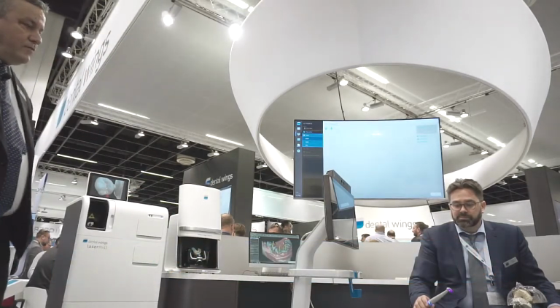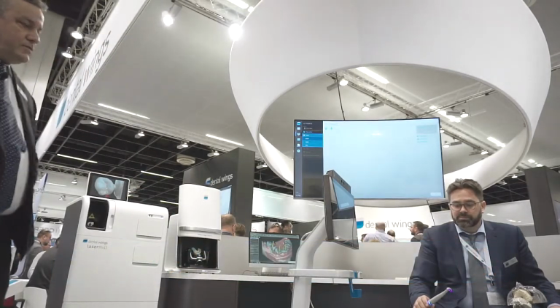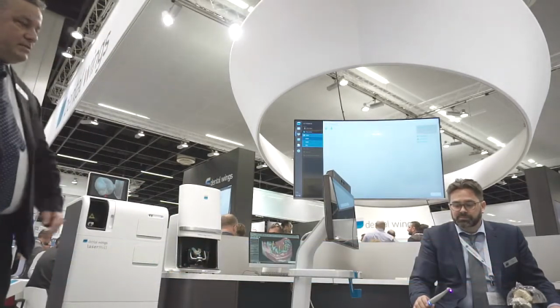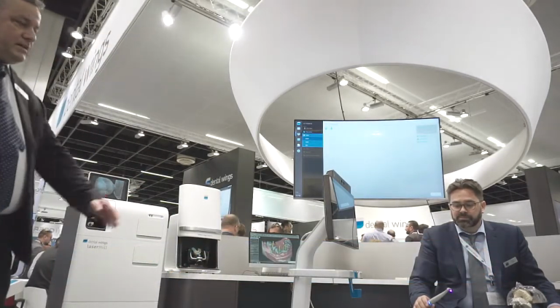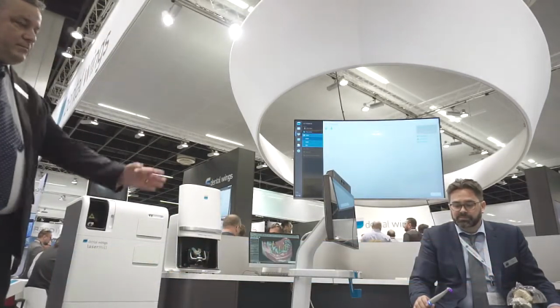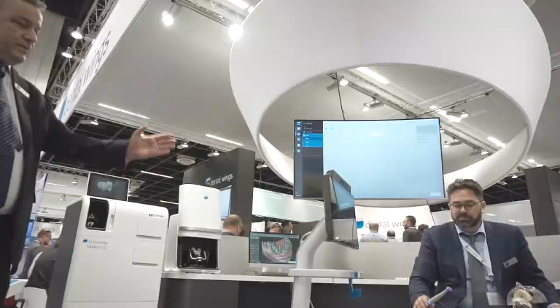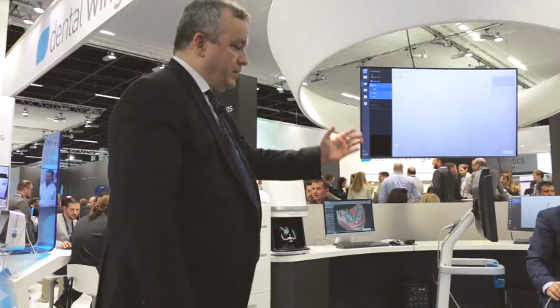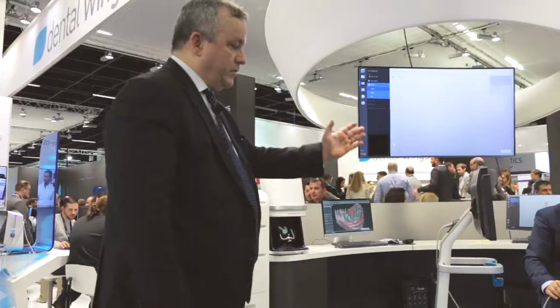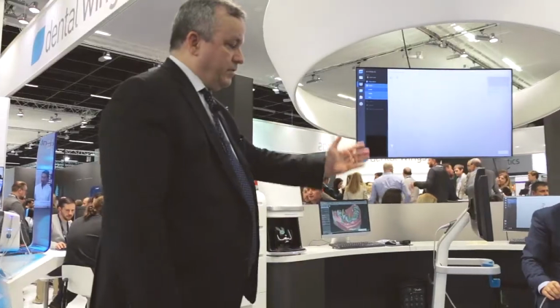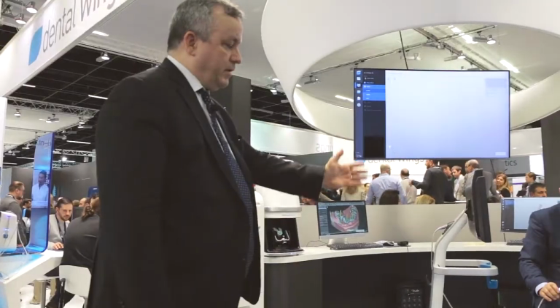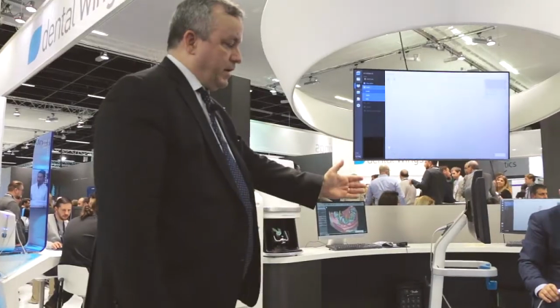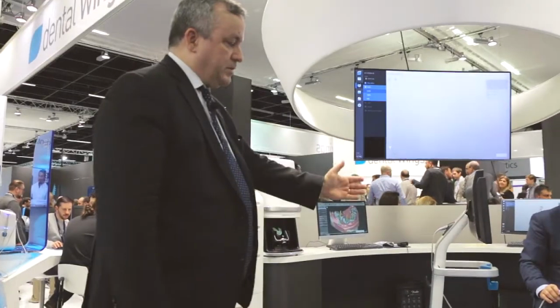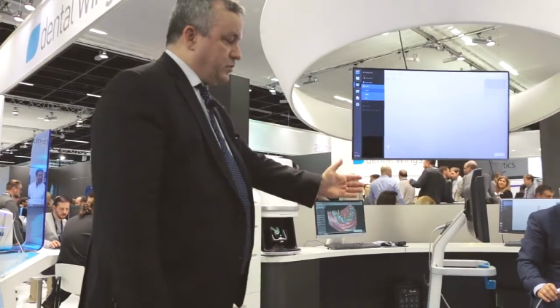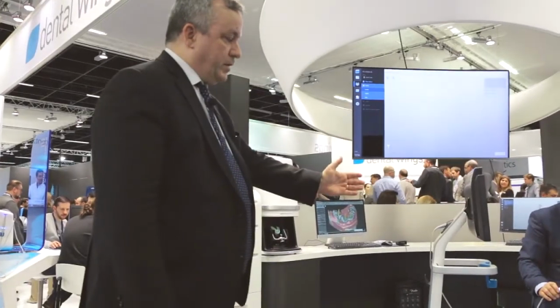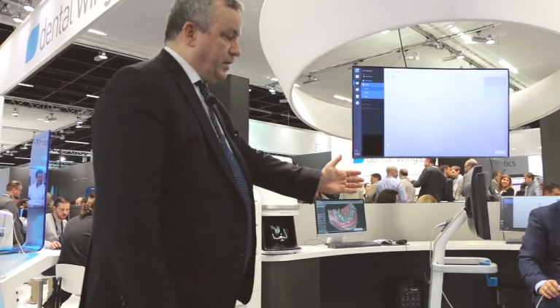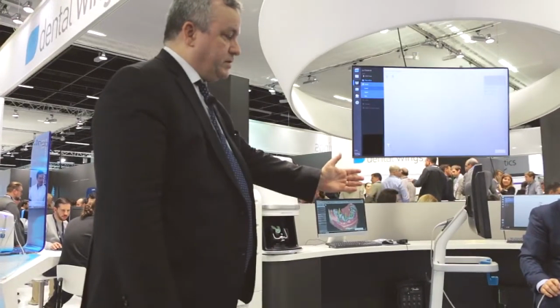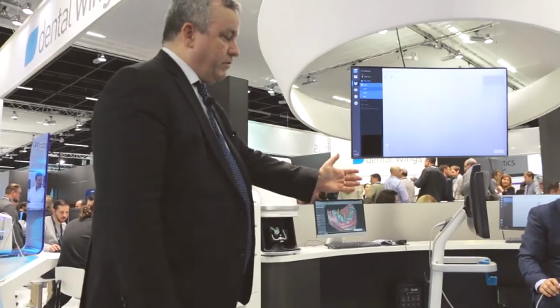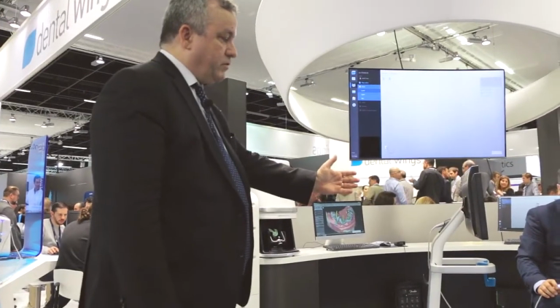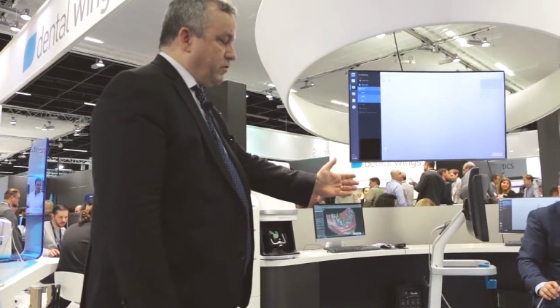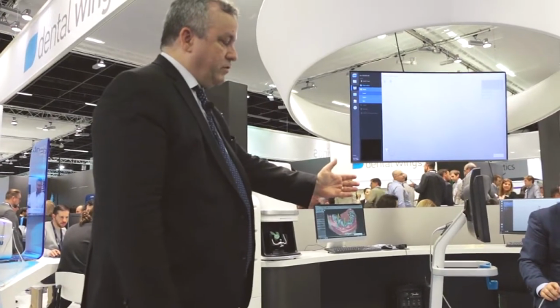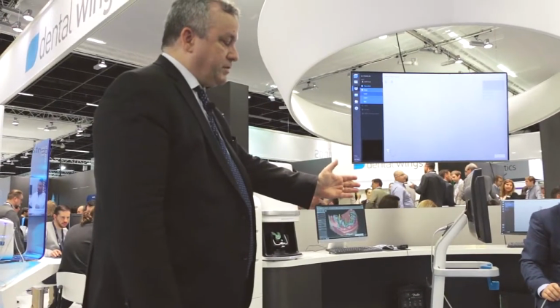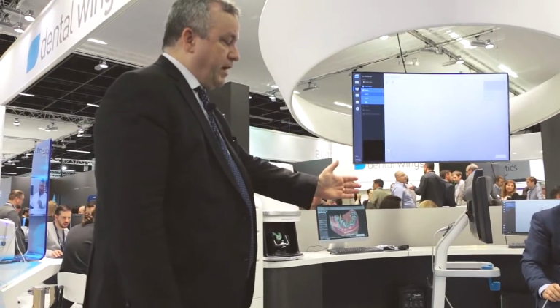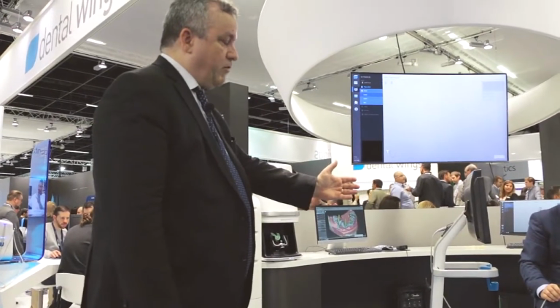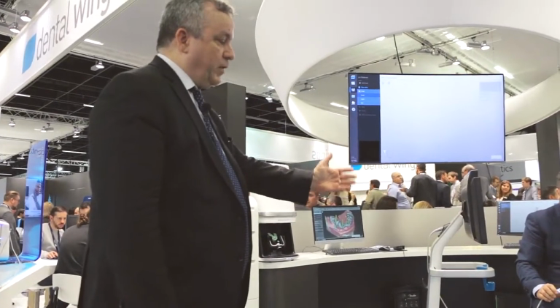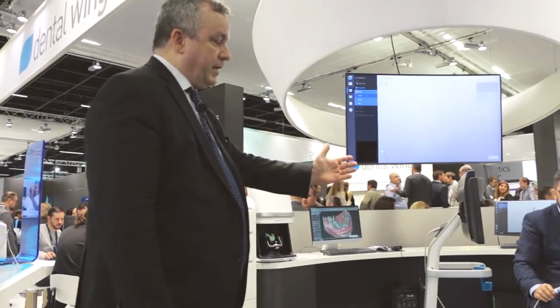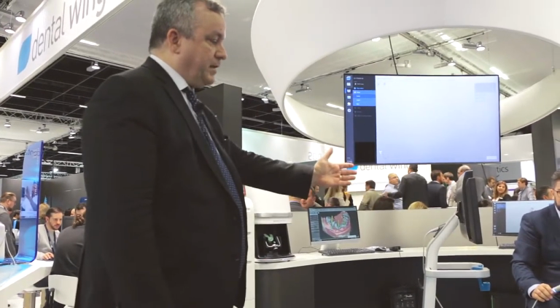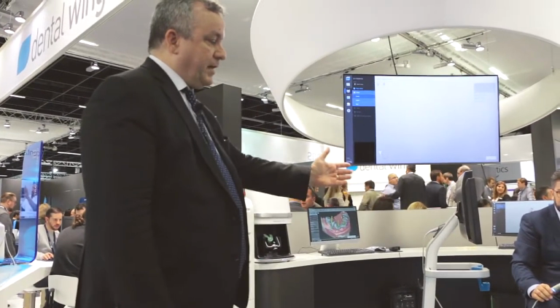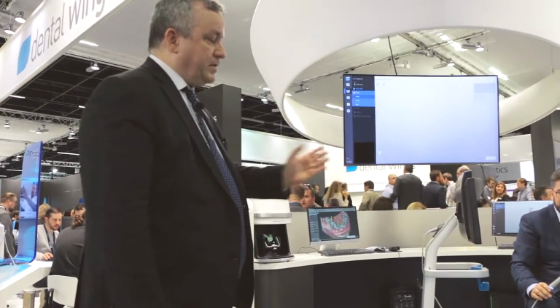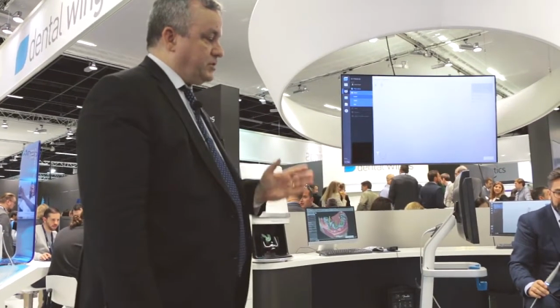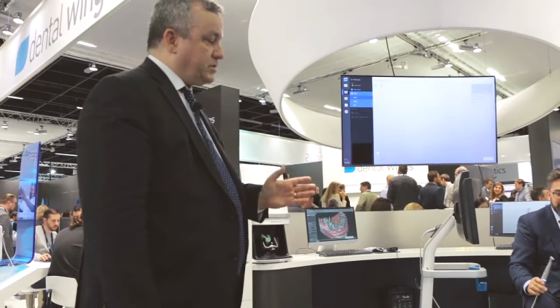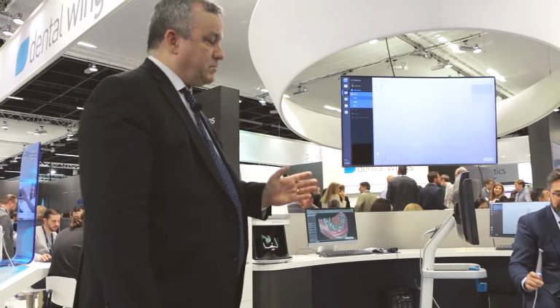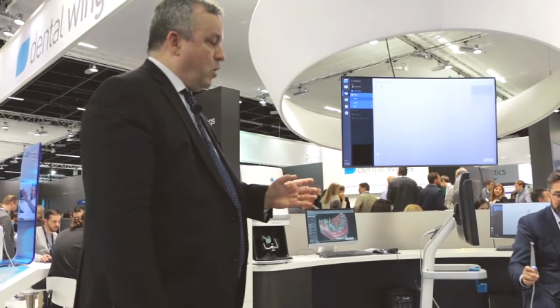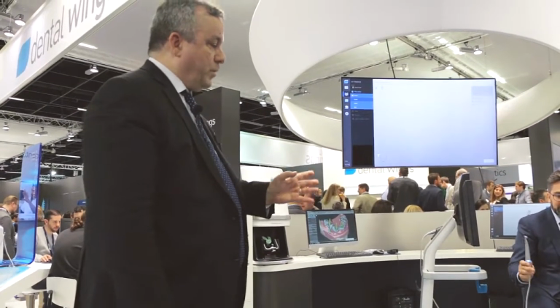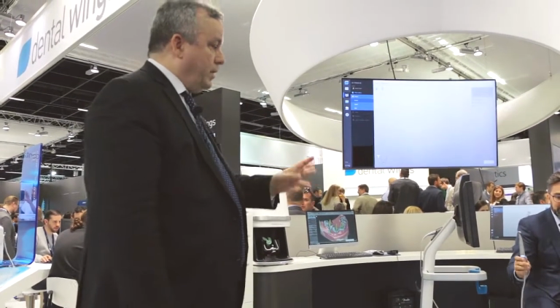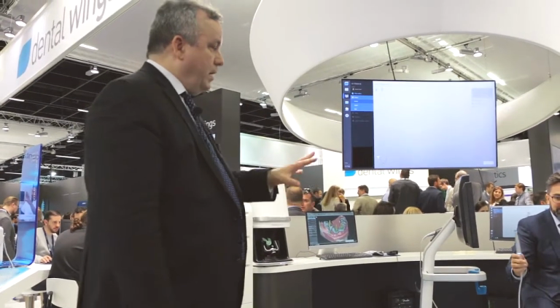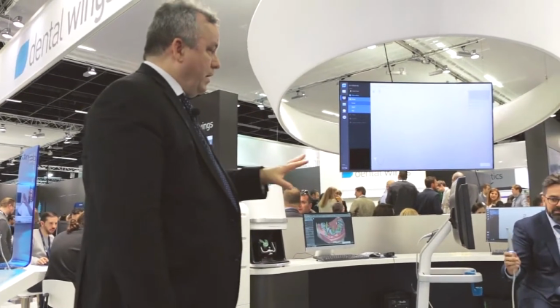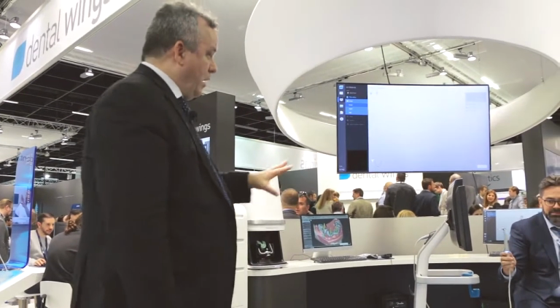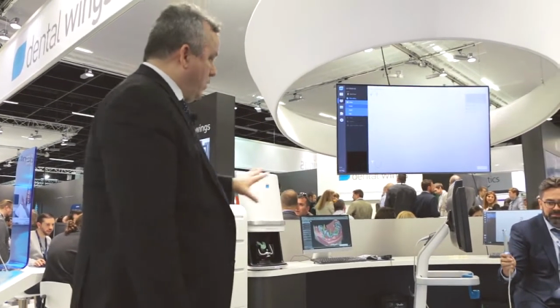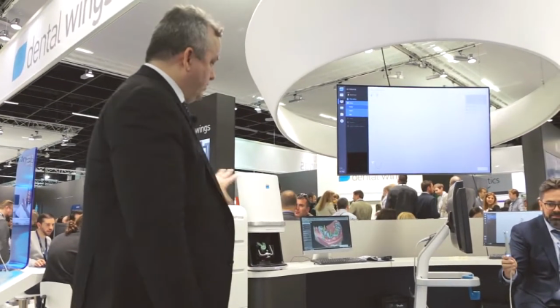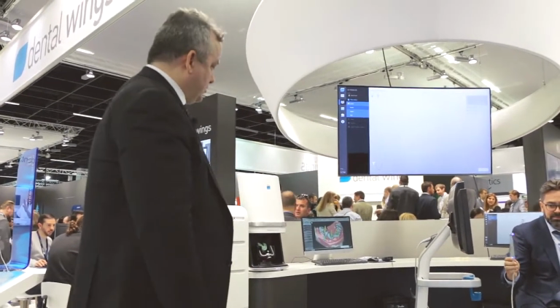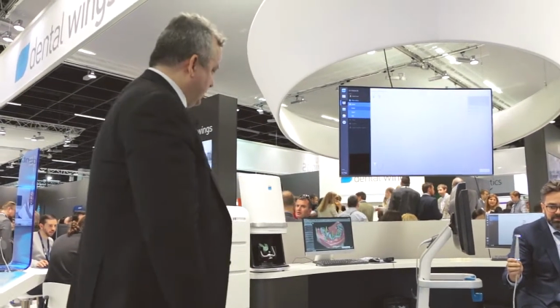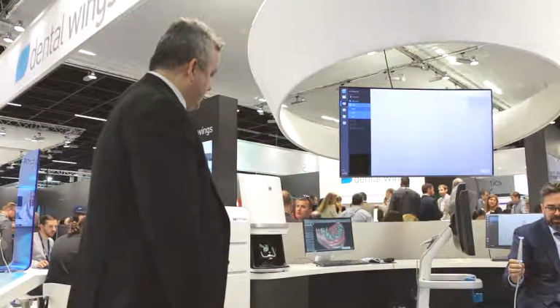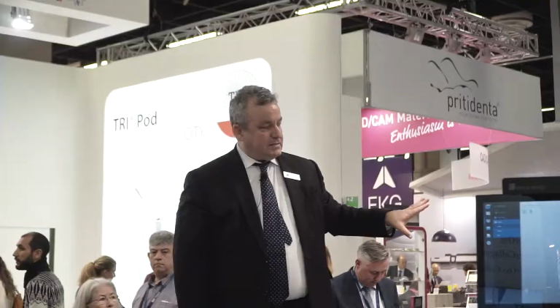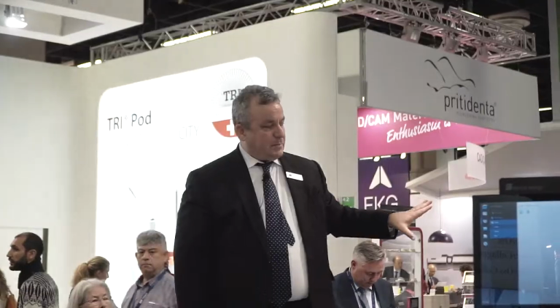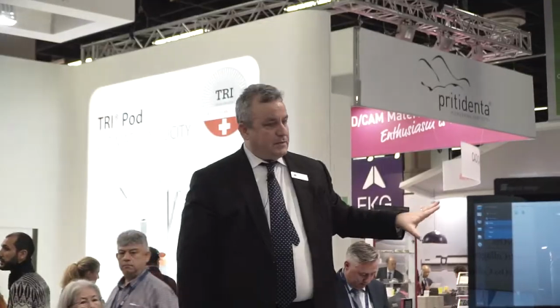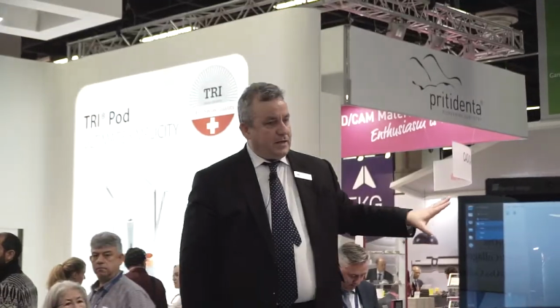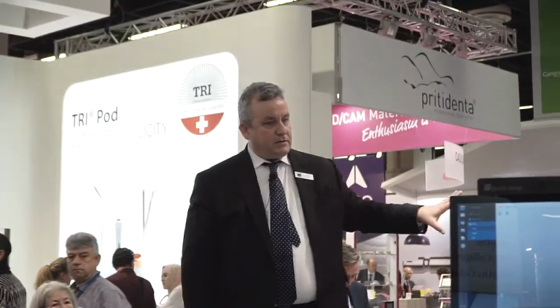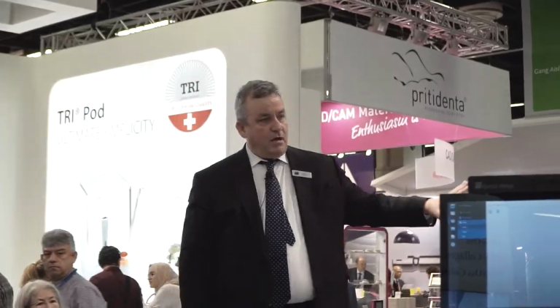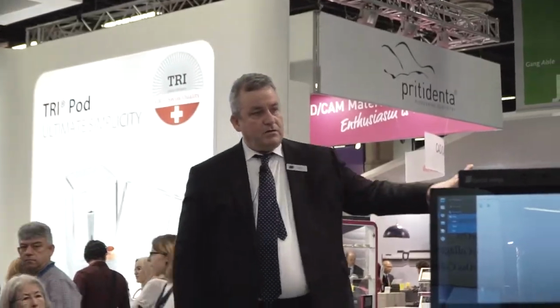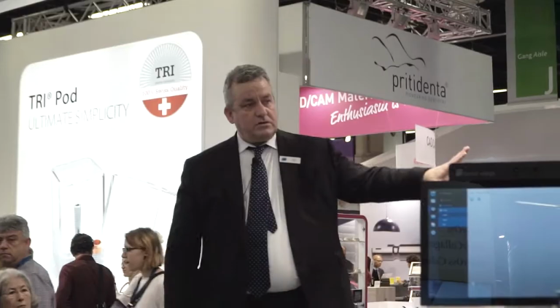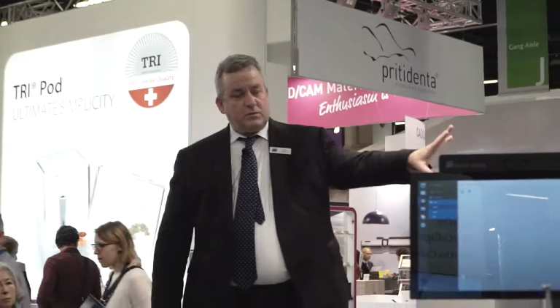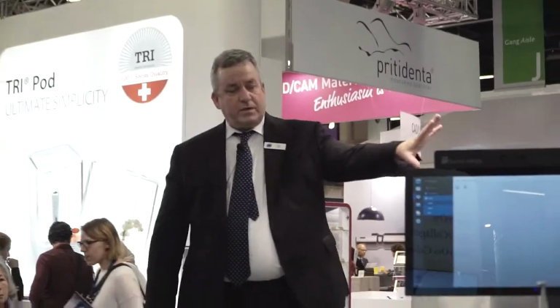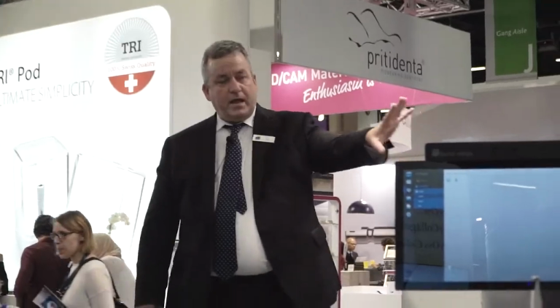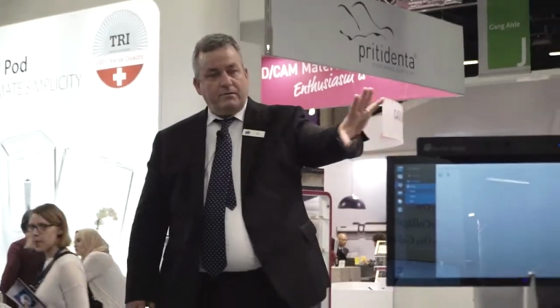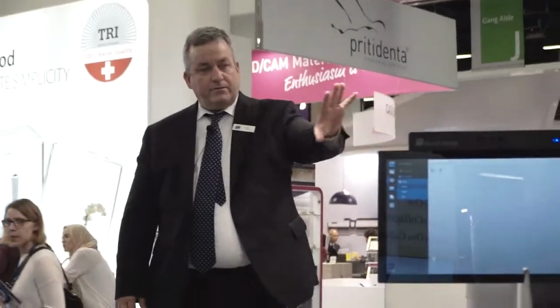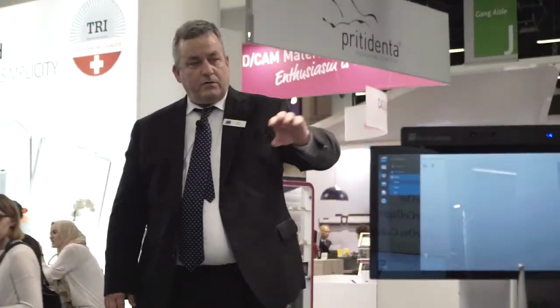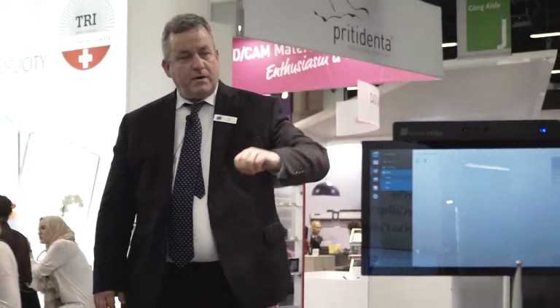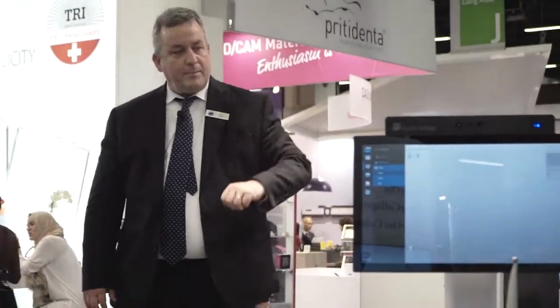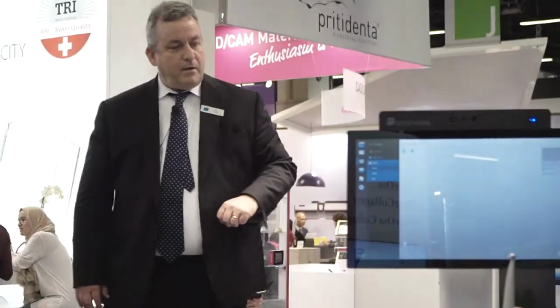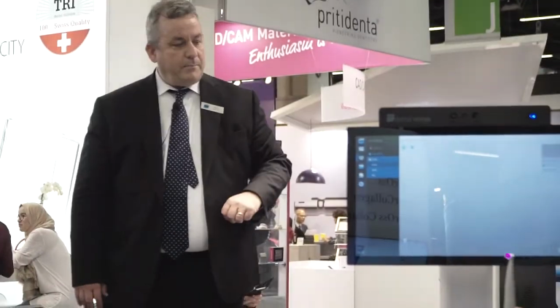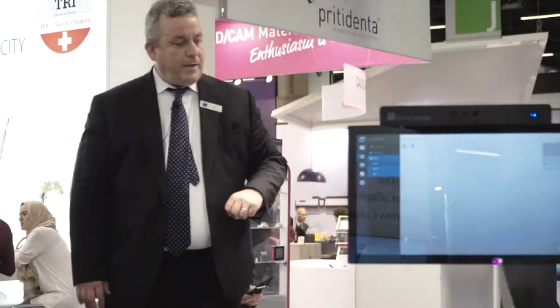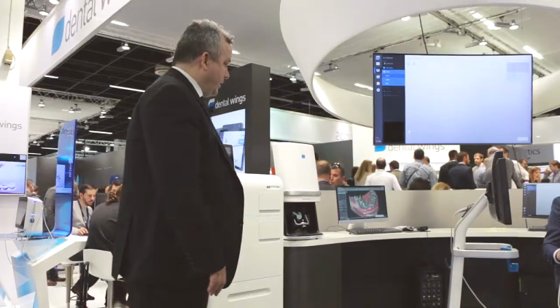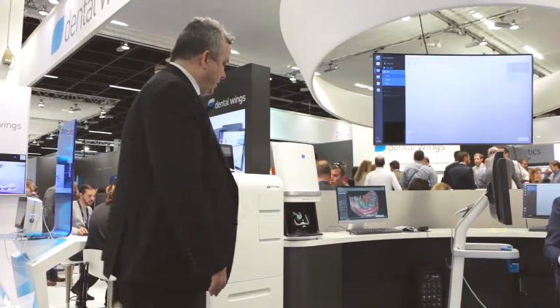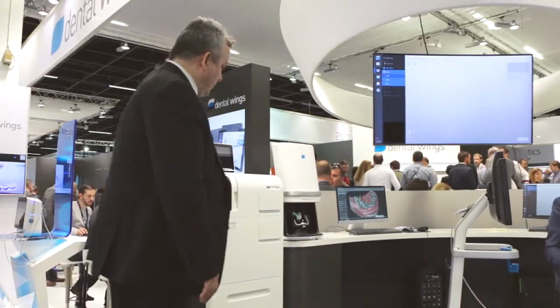Obviously in the middle of the suite is our intraoral scanner. We'll get to that in just a moment. I want to explain some of the technologies we have wrapped around back here.